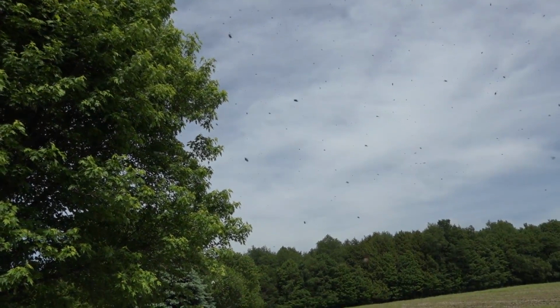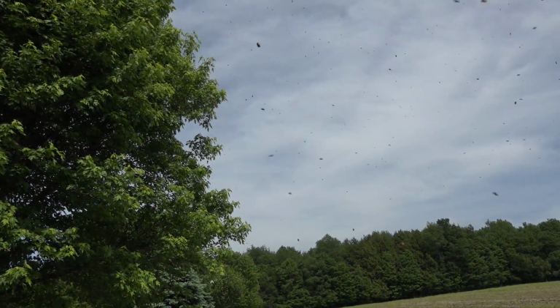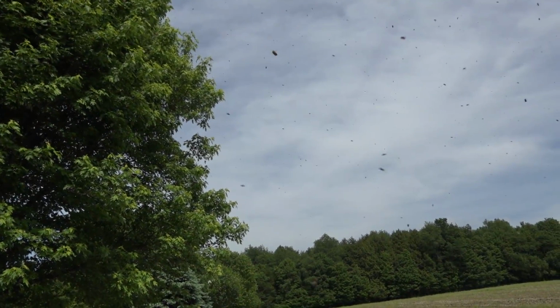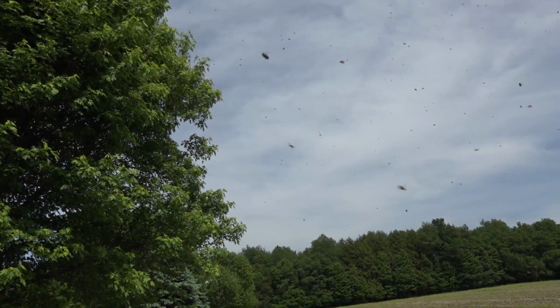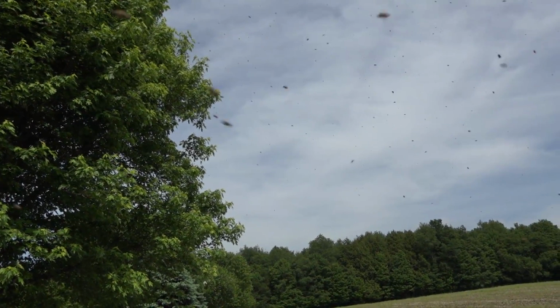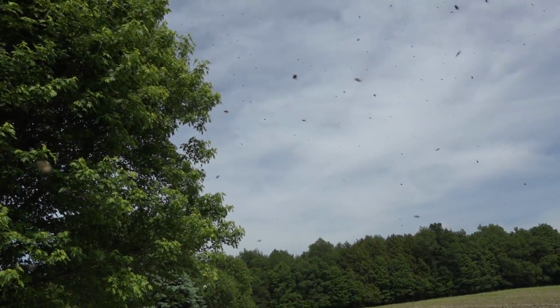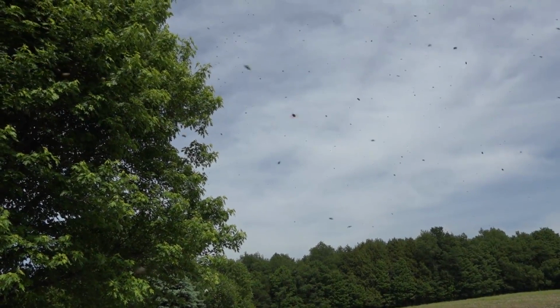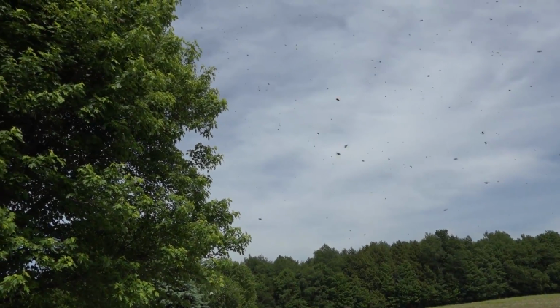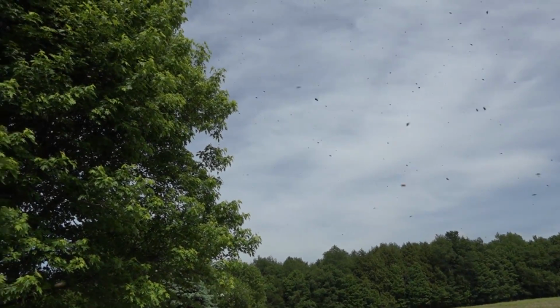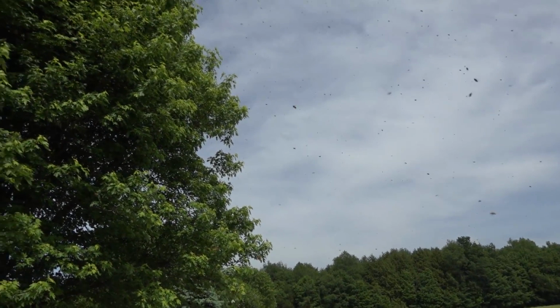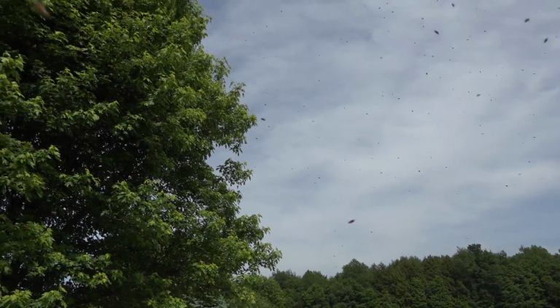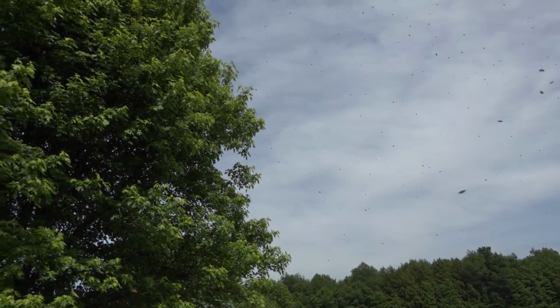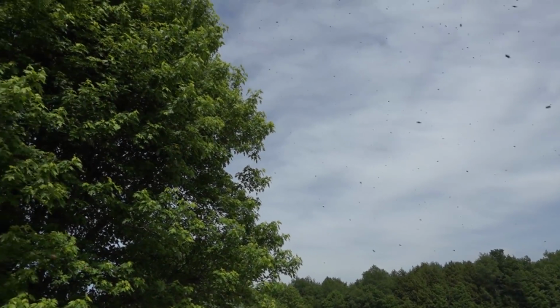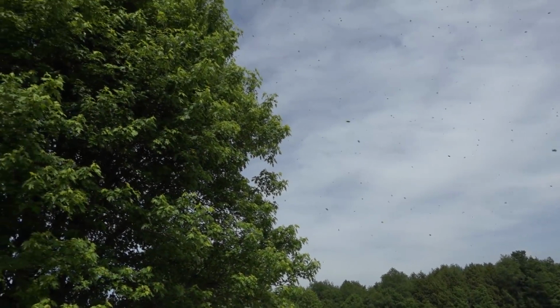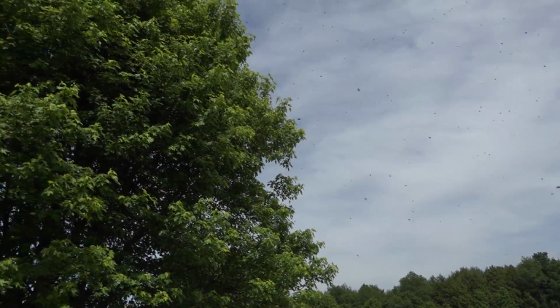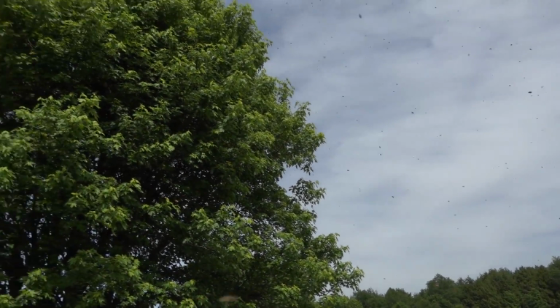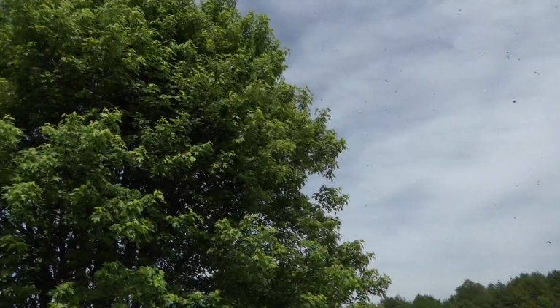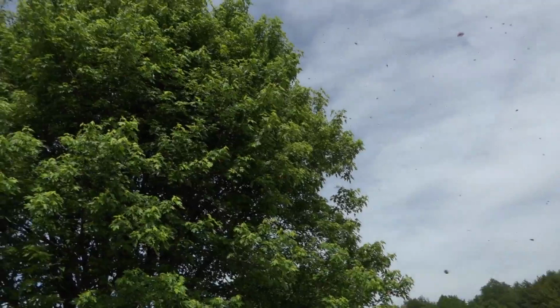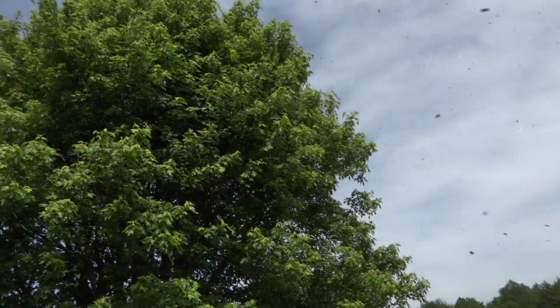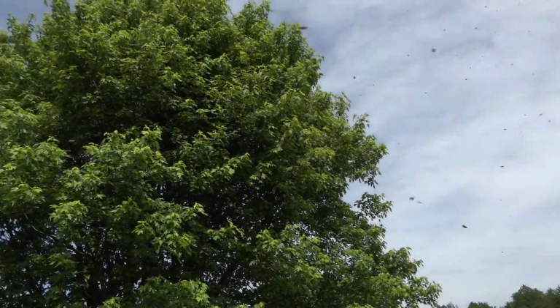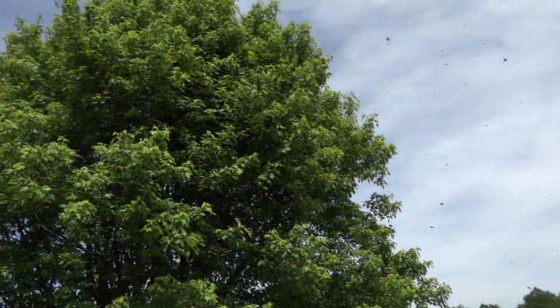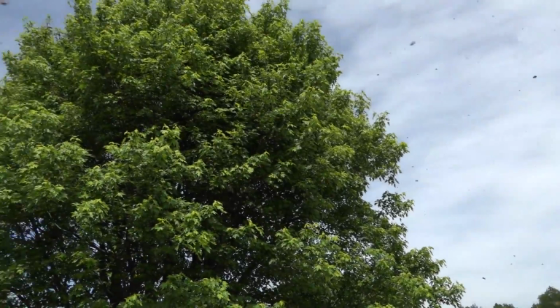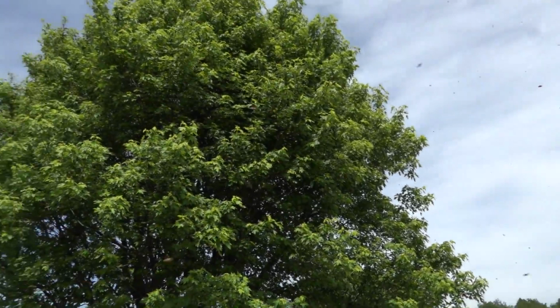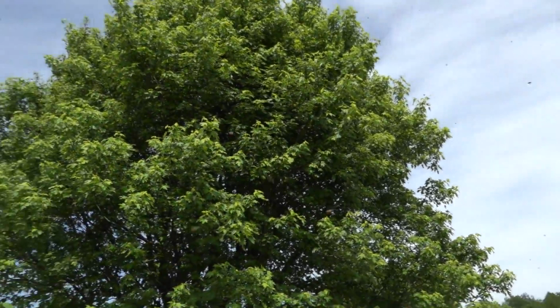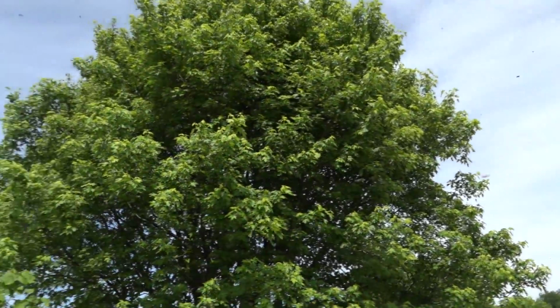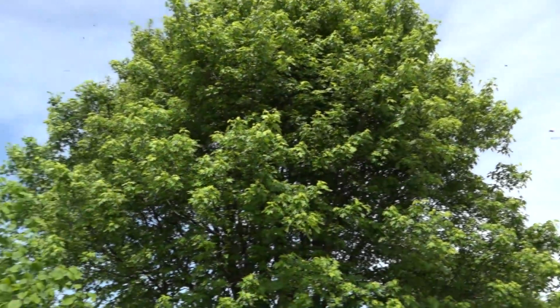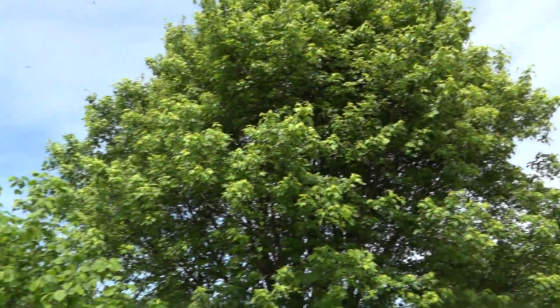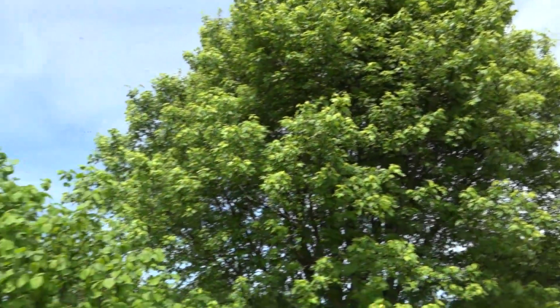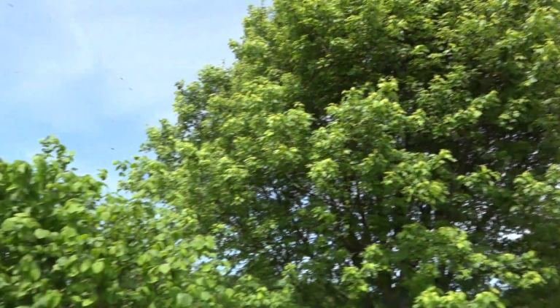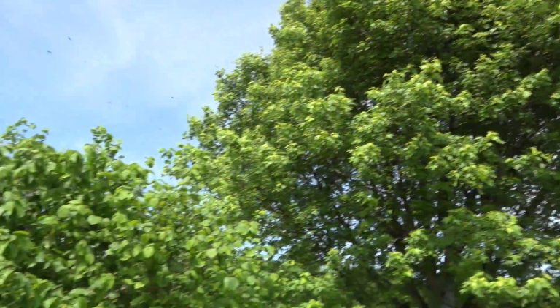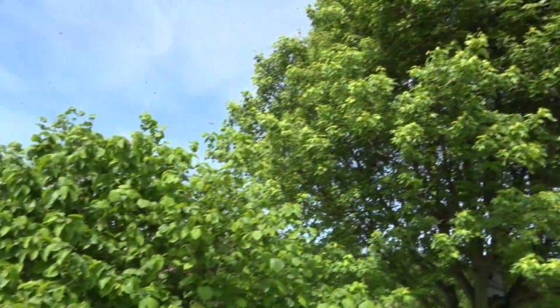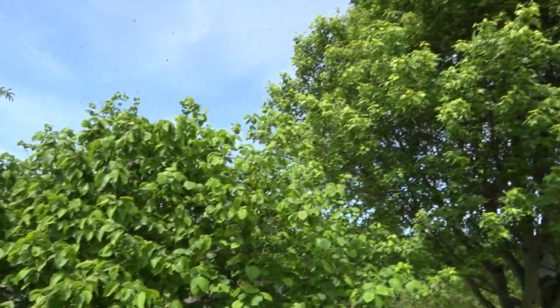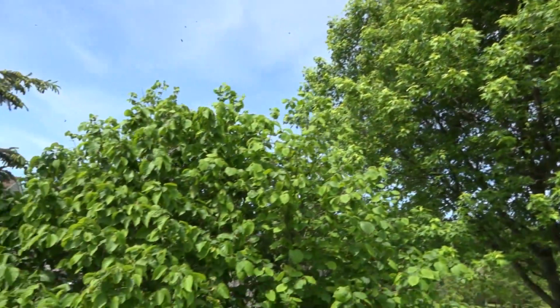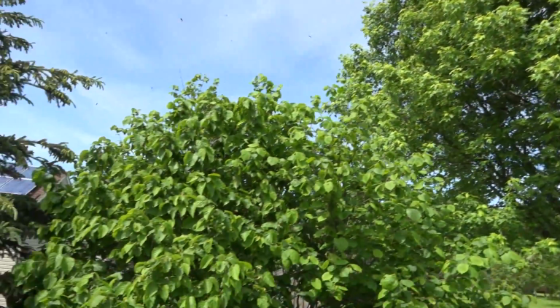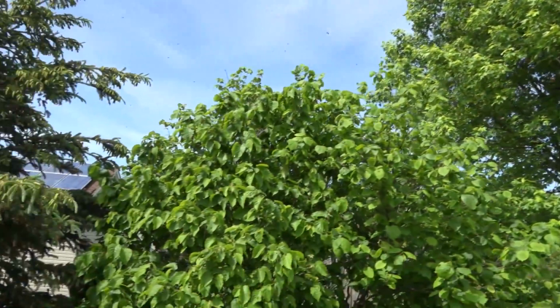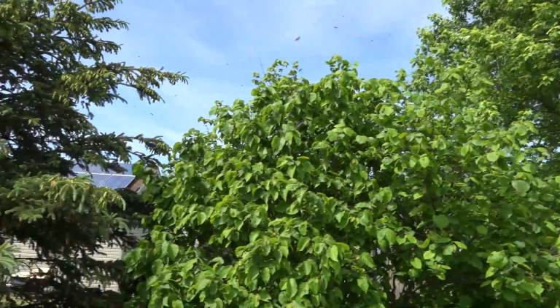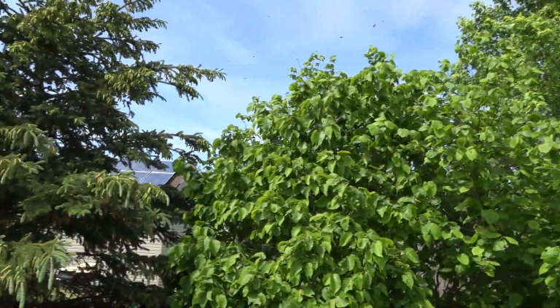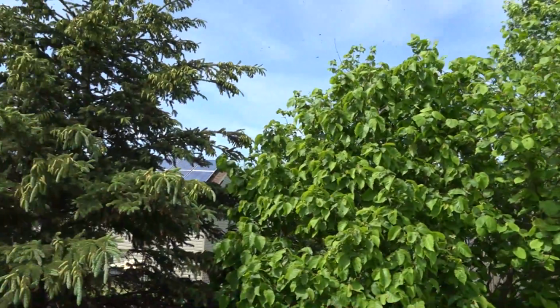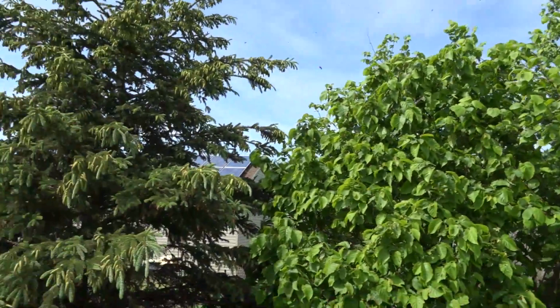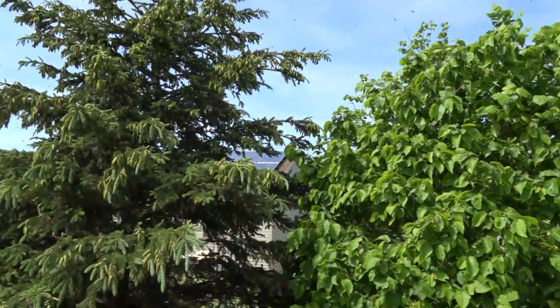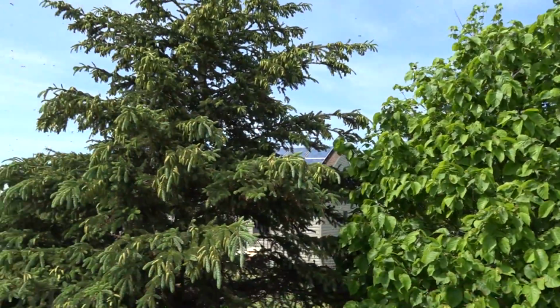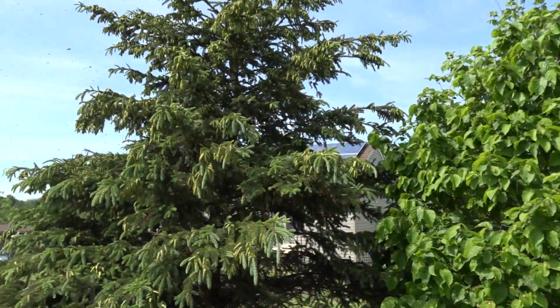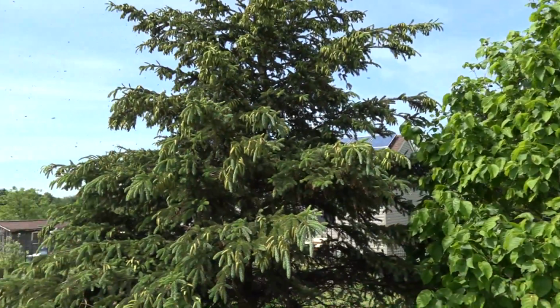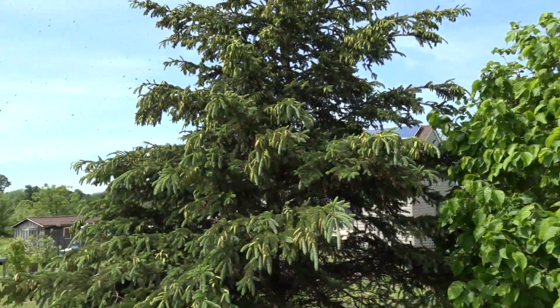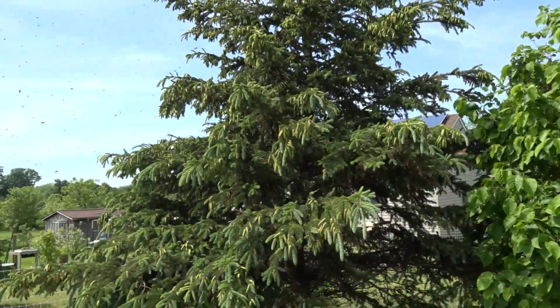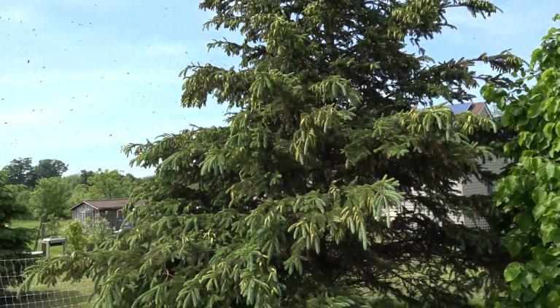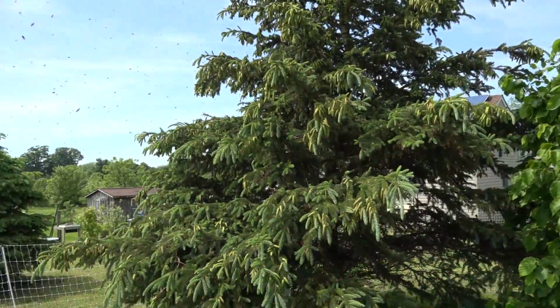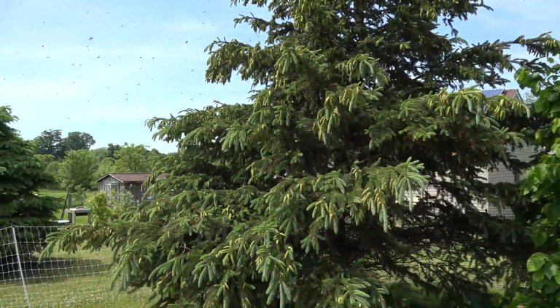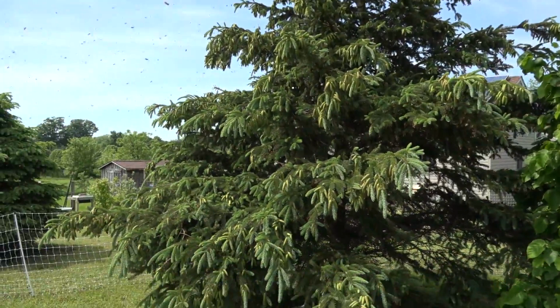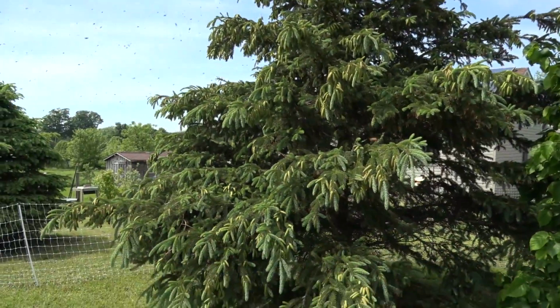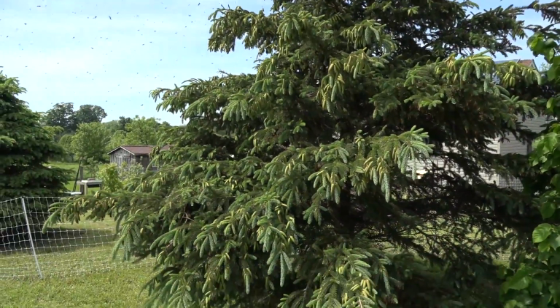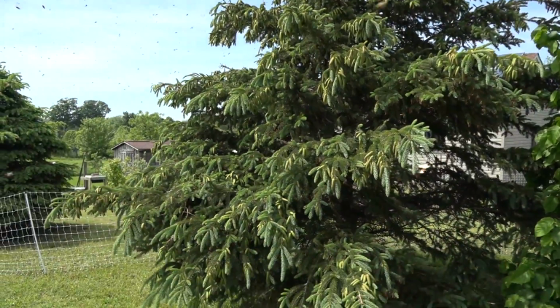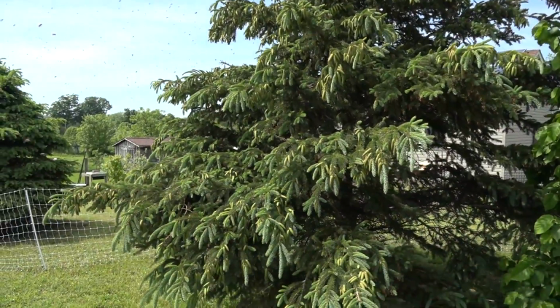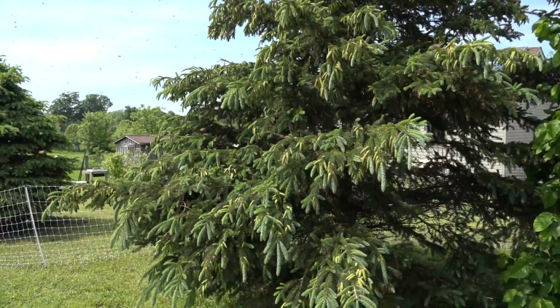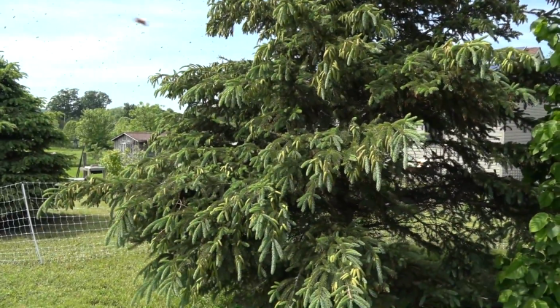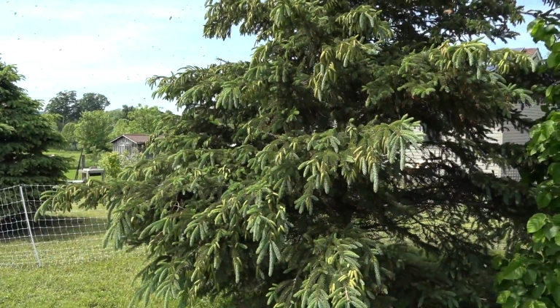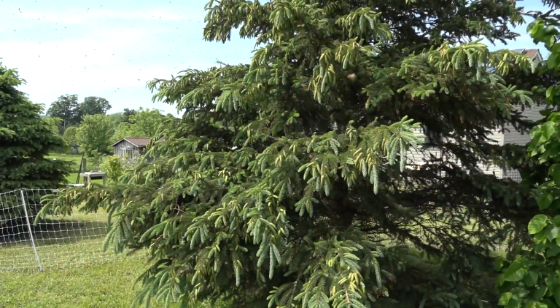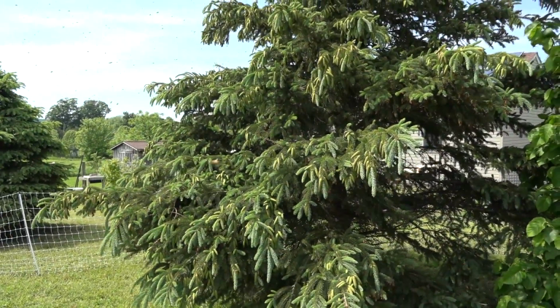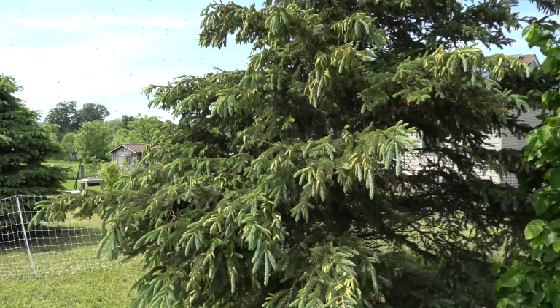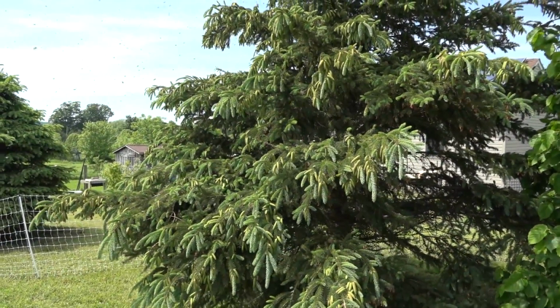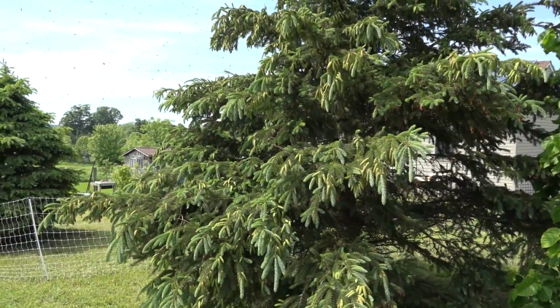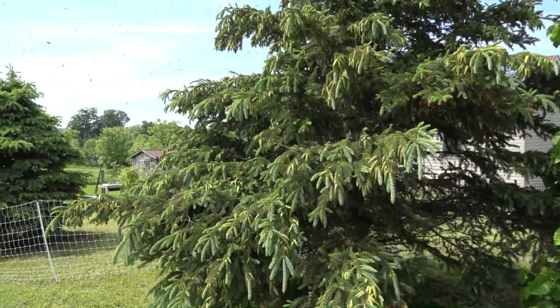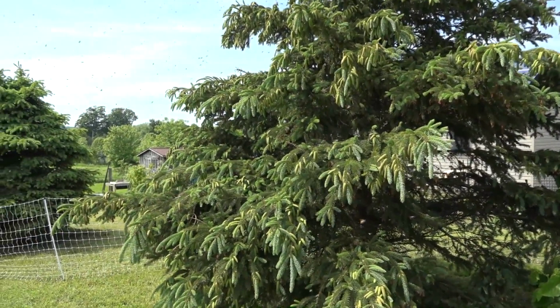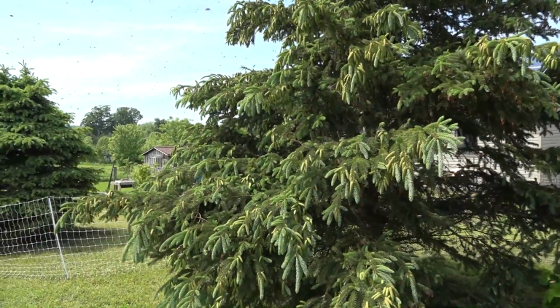So what's your guess where they're gonna land? Hopefully not really high in that maple — it would be perfect if they get right into the spruce tree here.